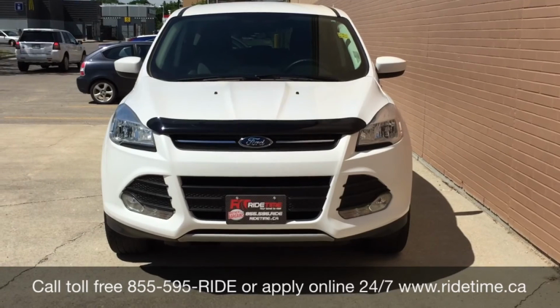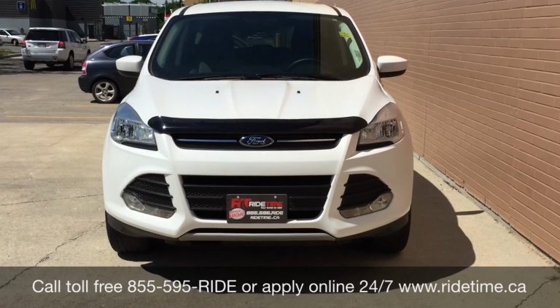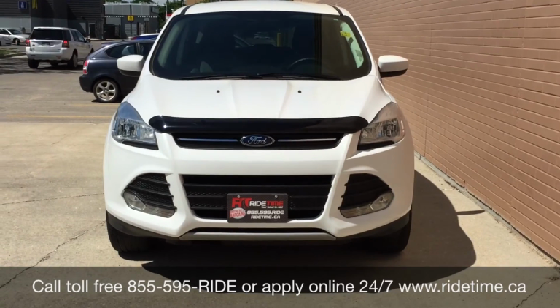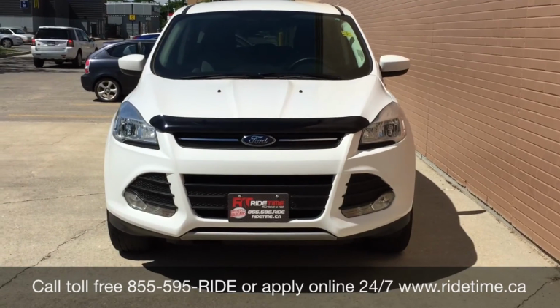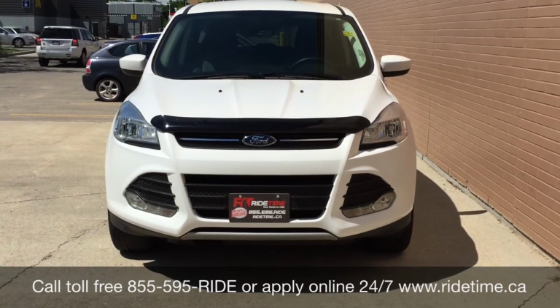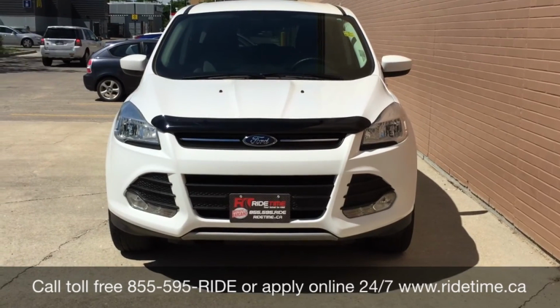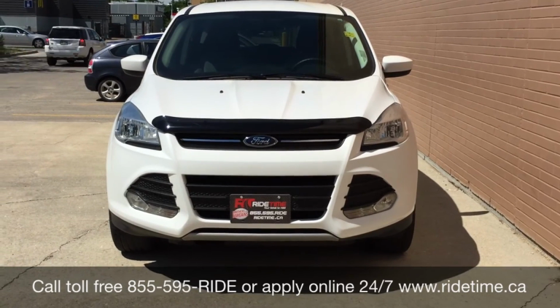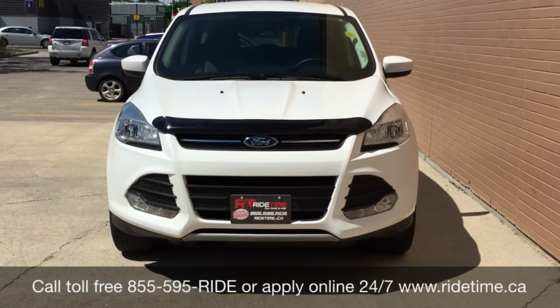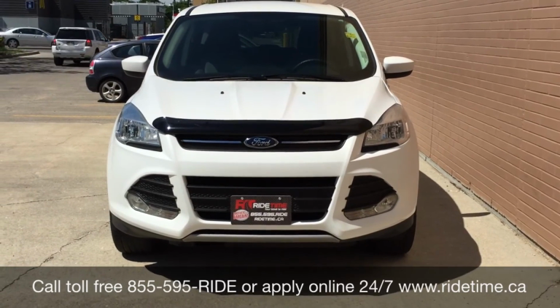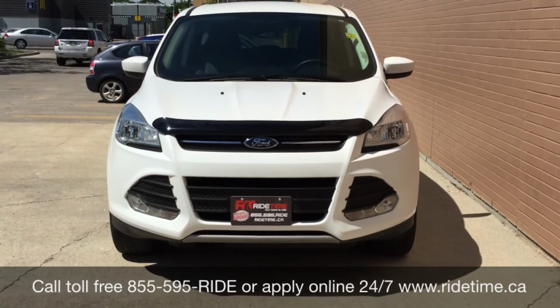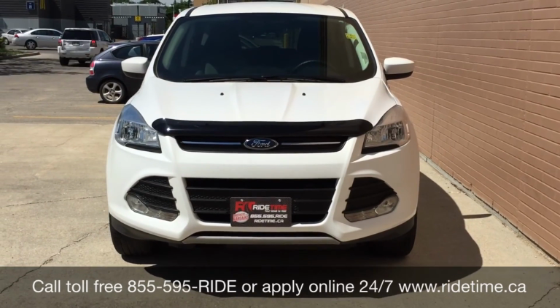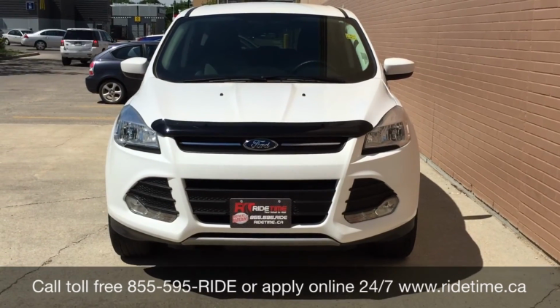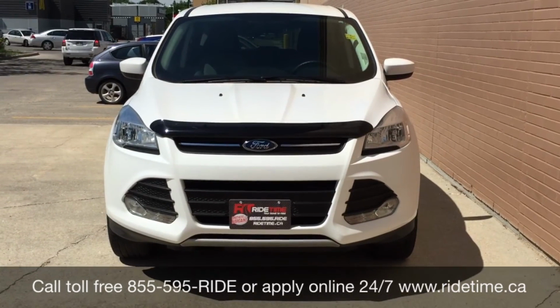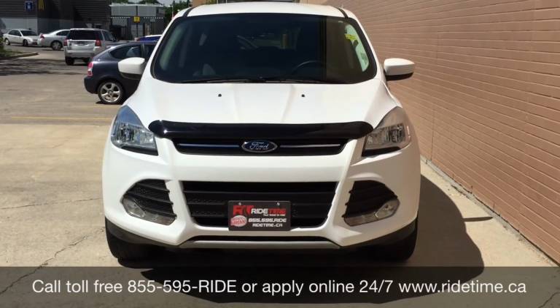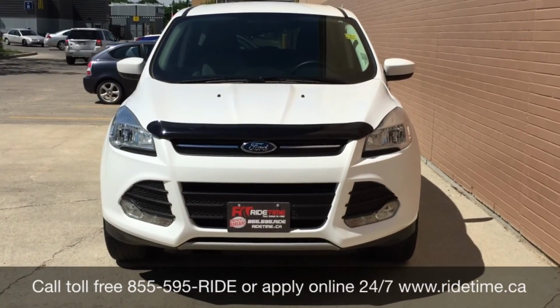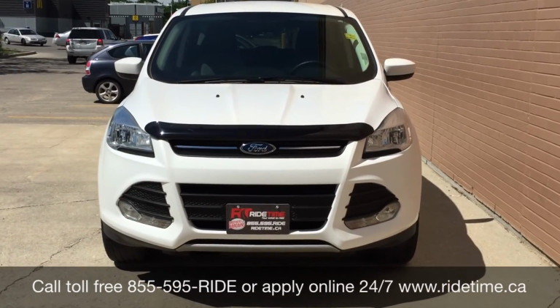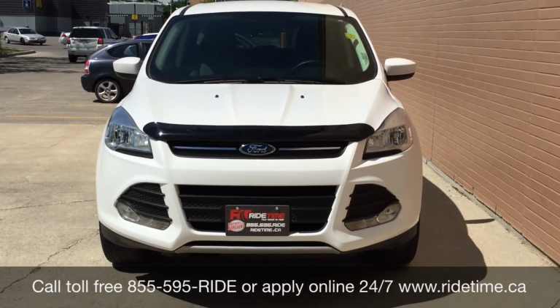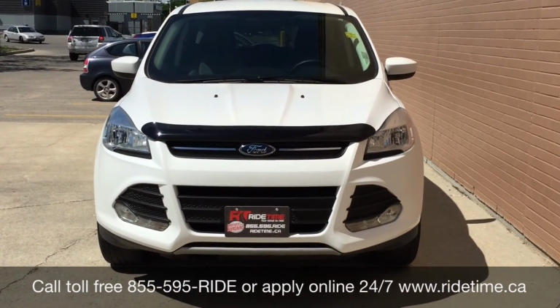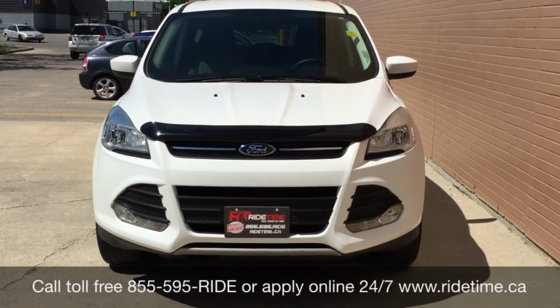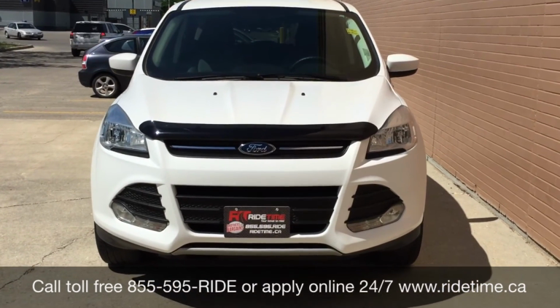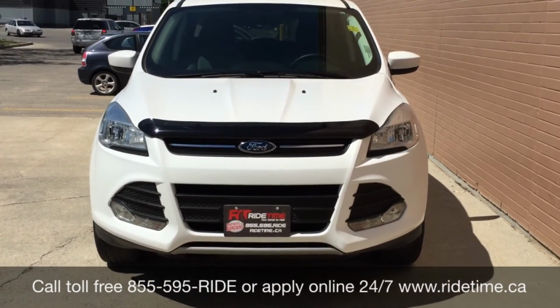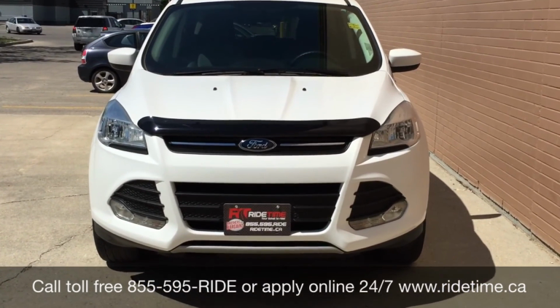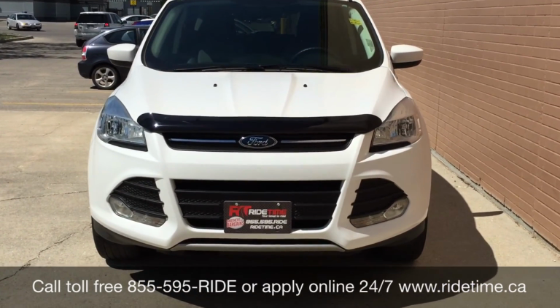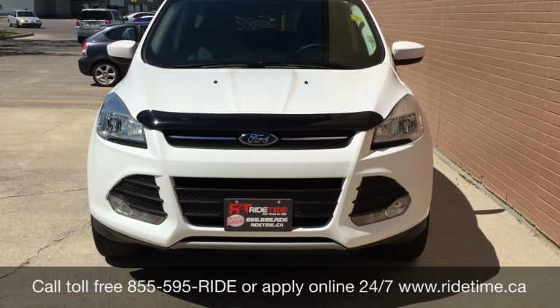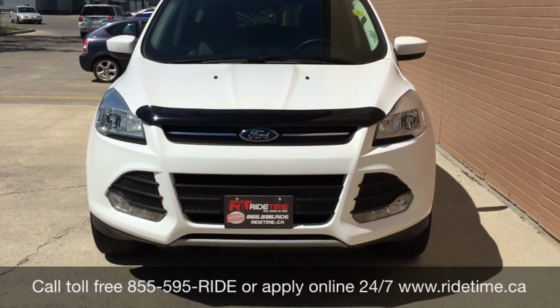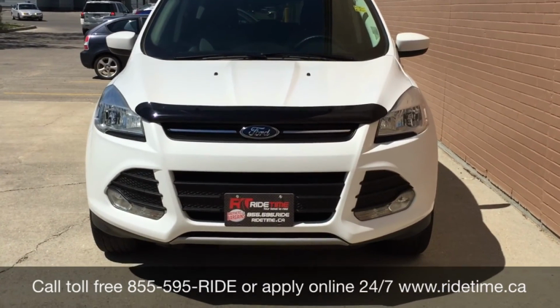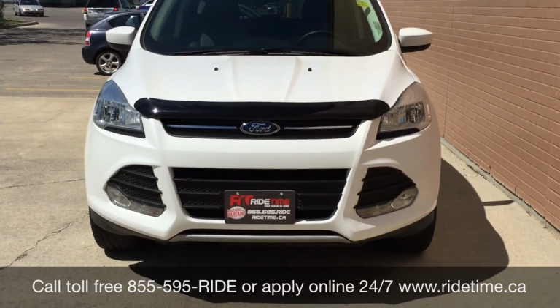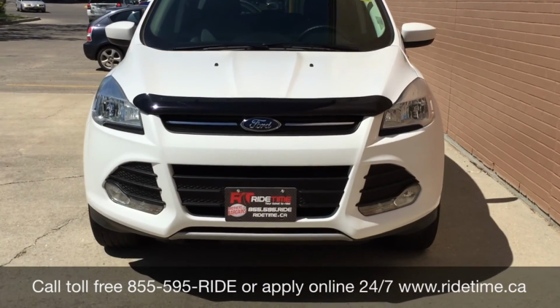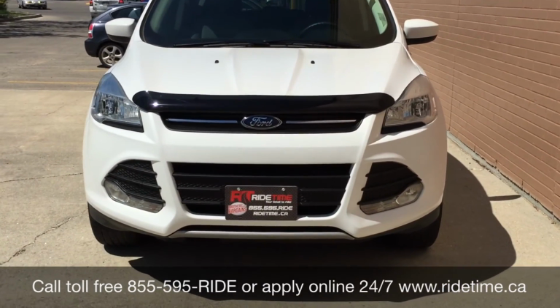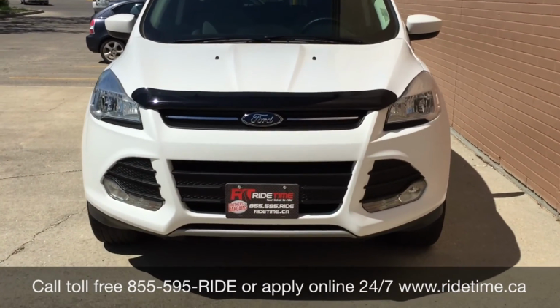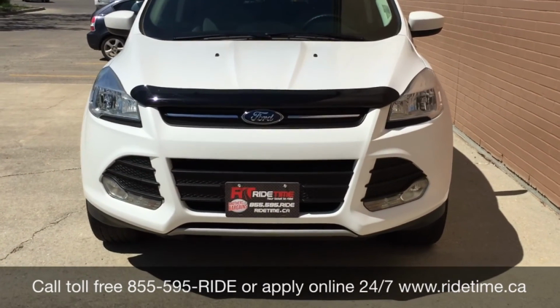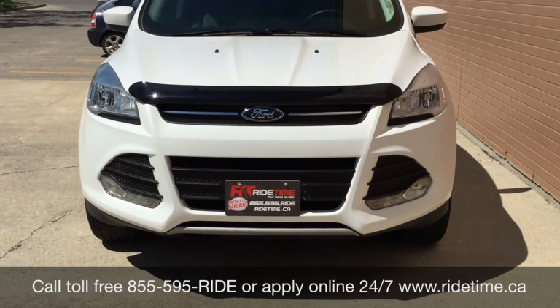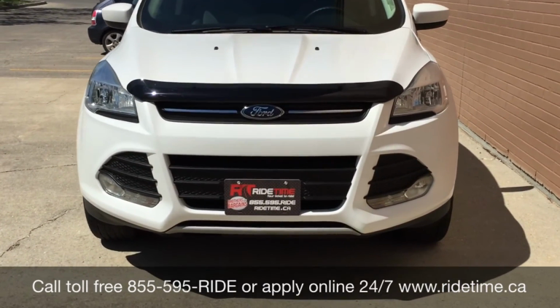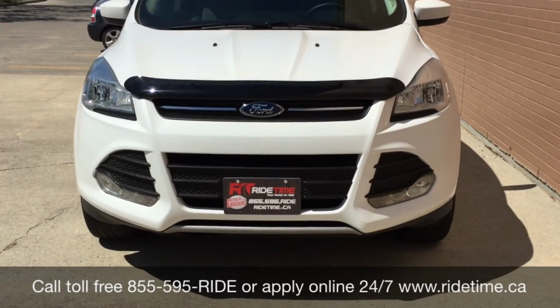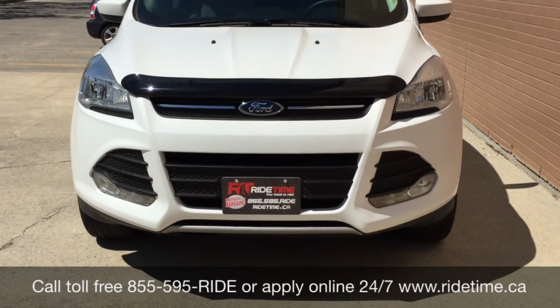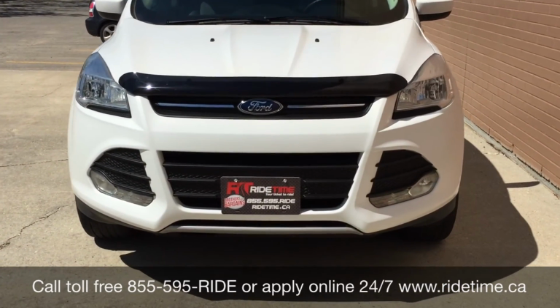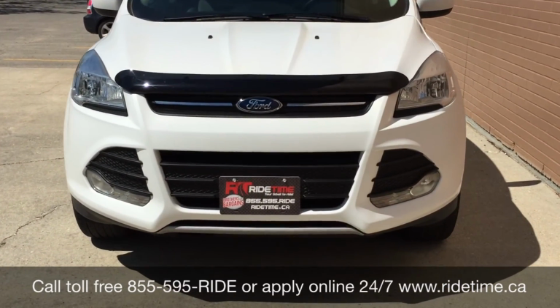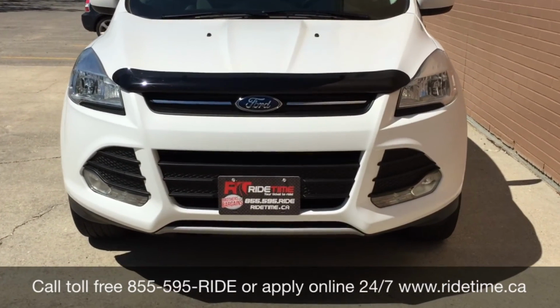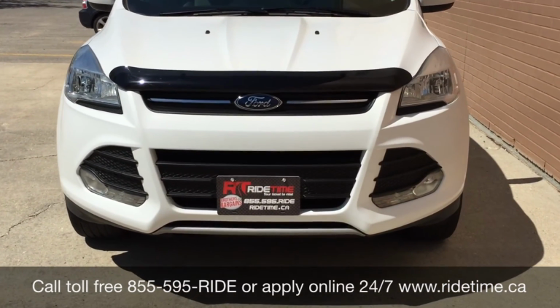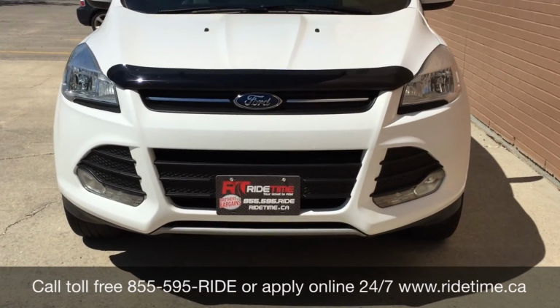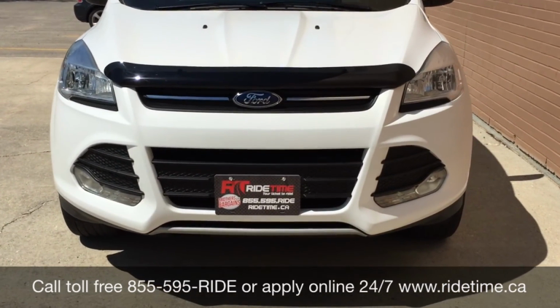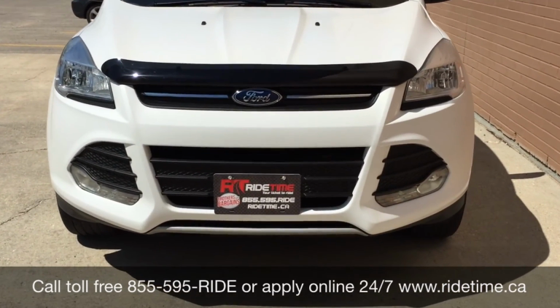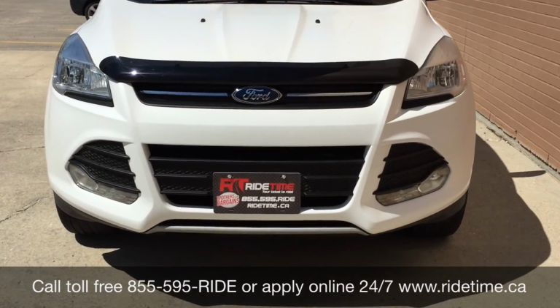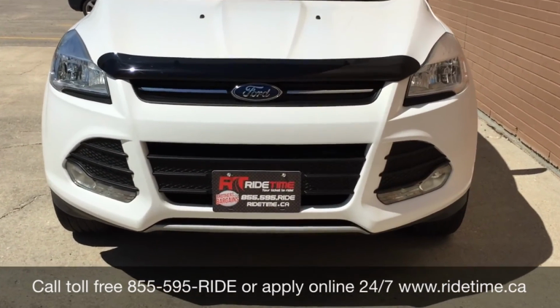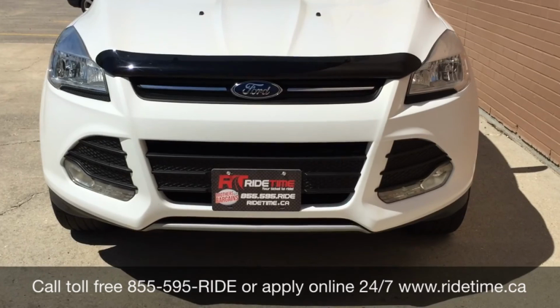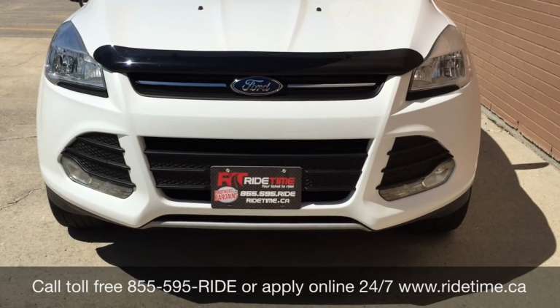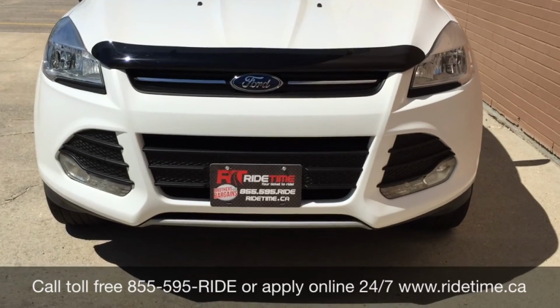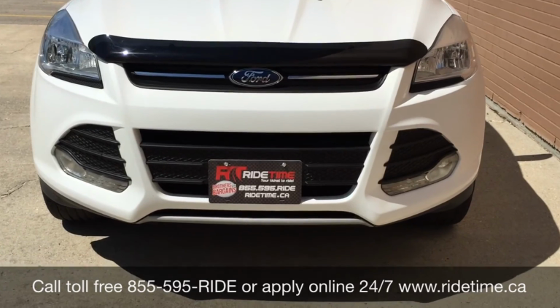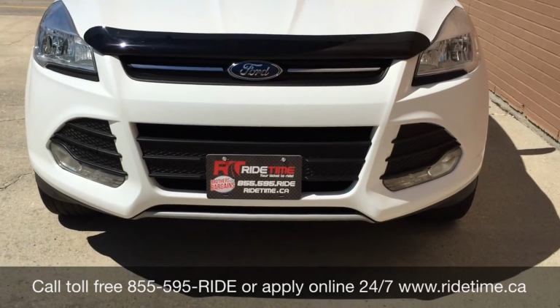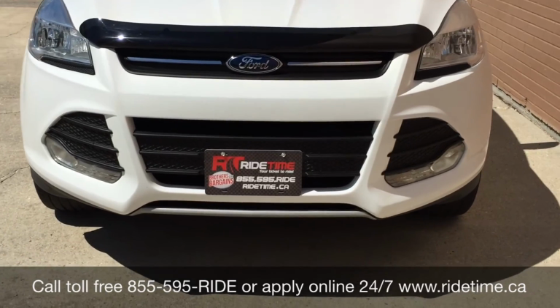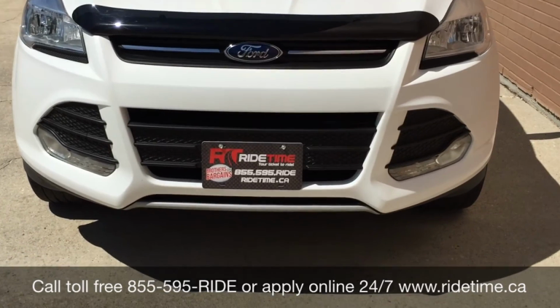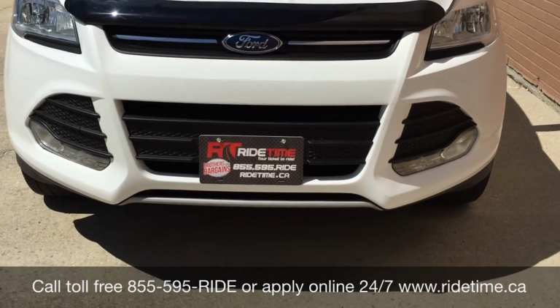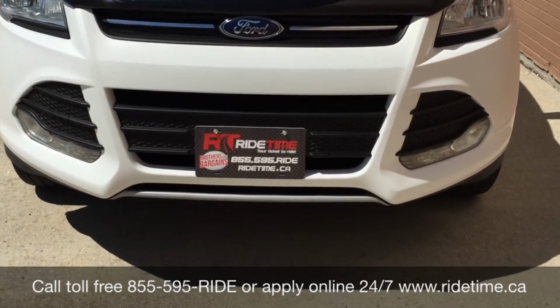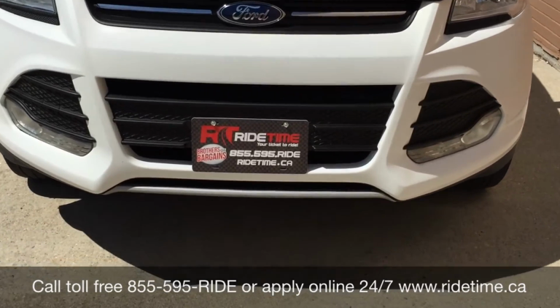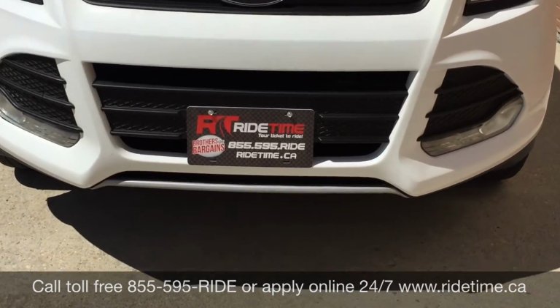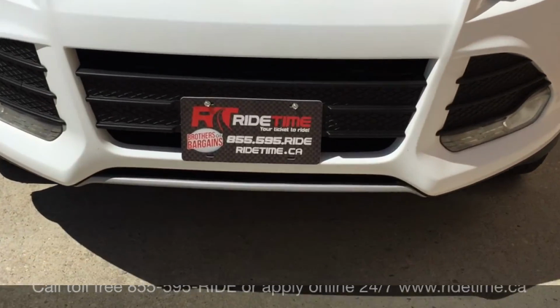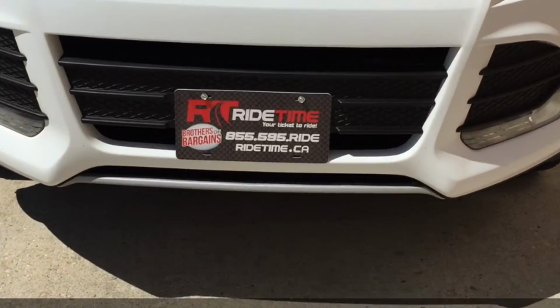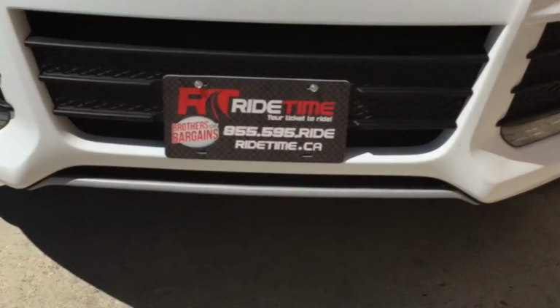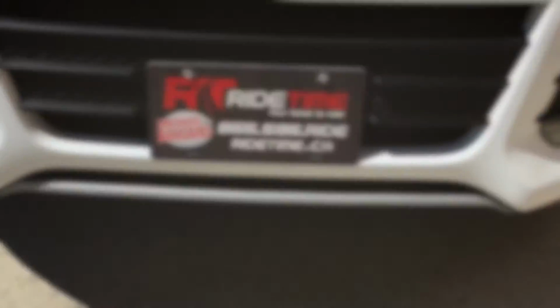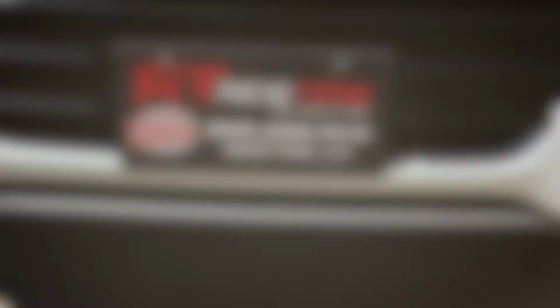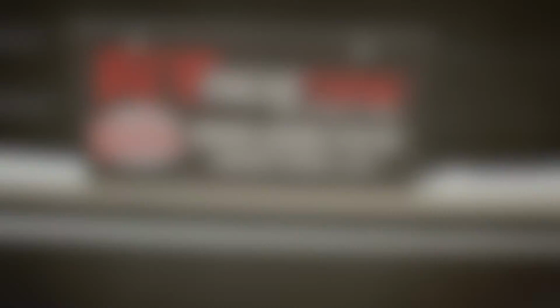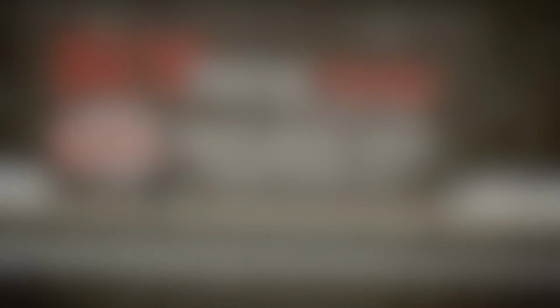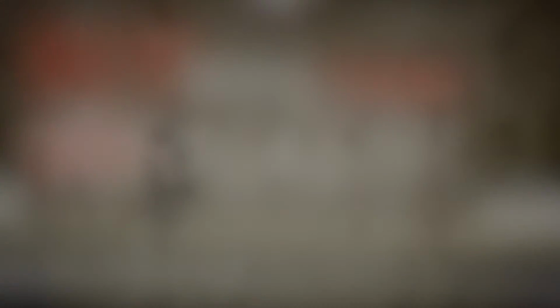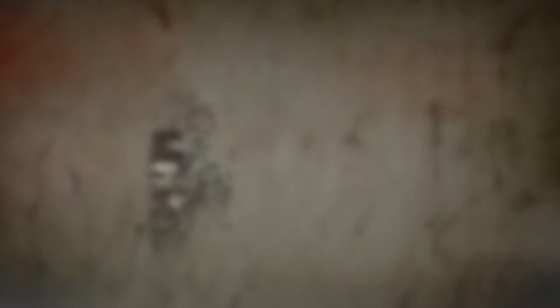We do offer financing as low as 0% OAC, so come check us out. Again, this has been Ride Time — we're your ticket to Ride Time.